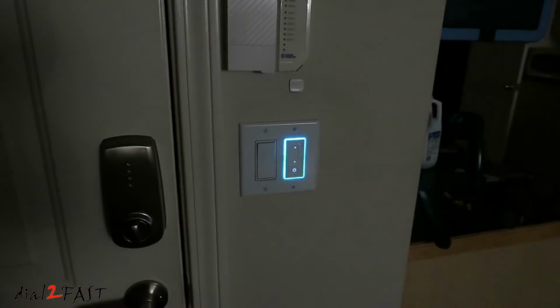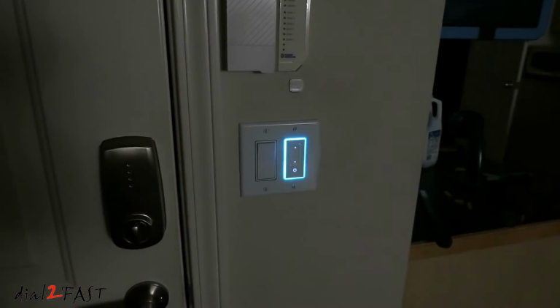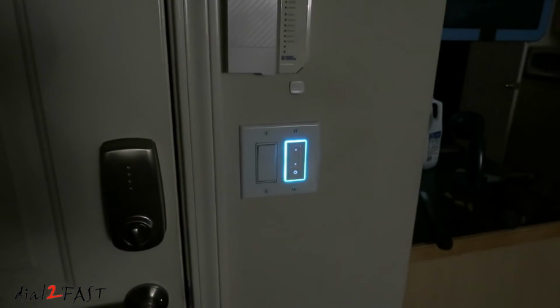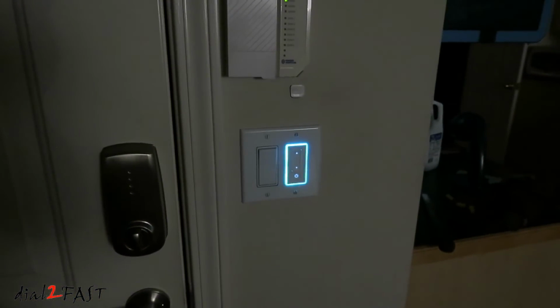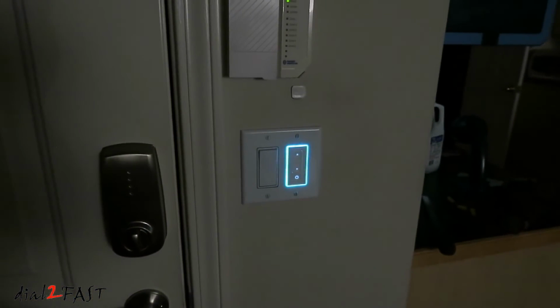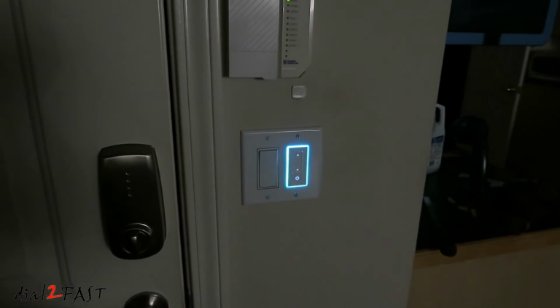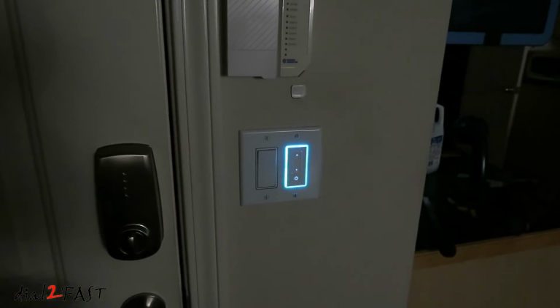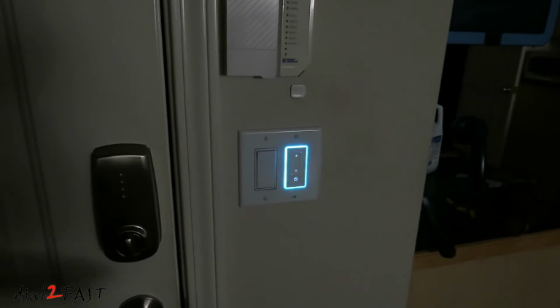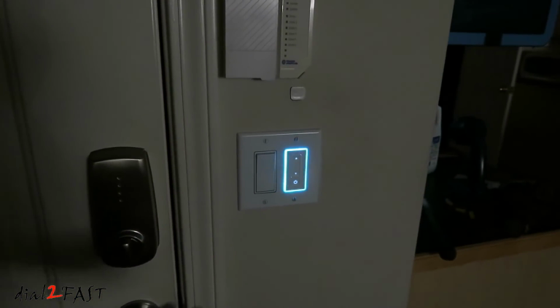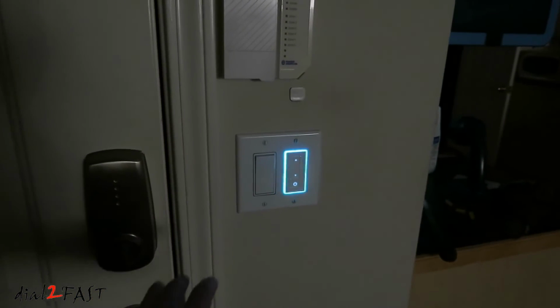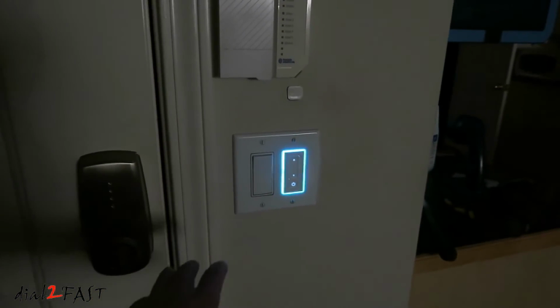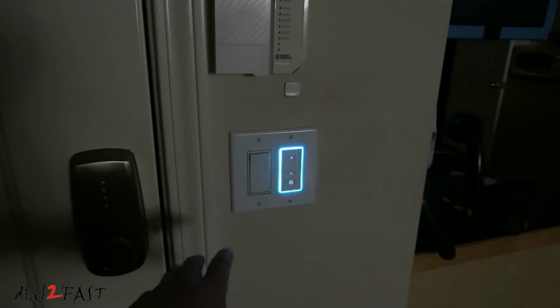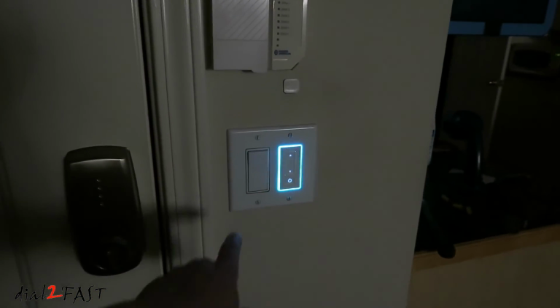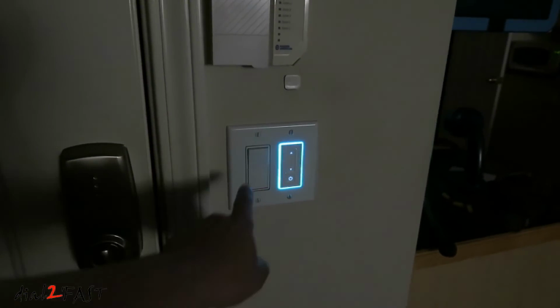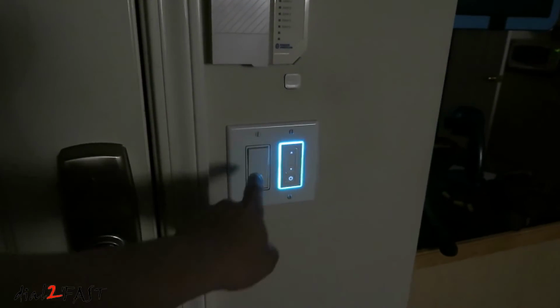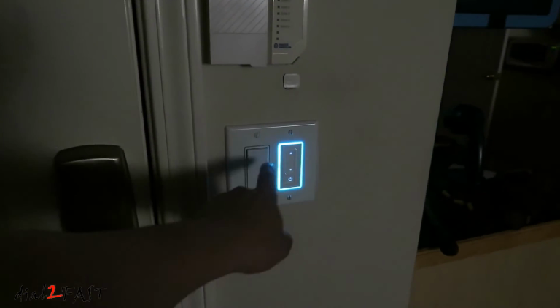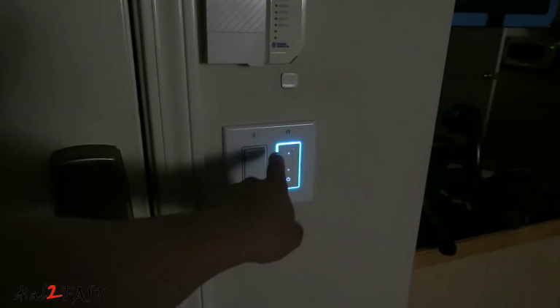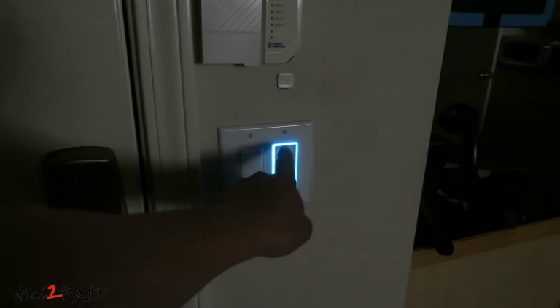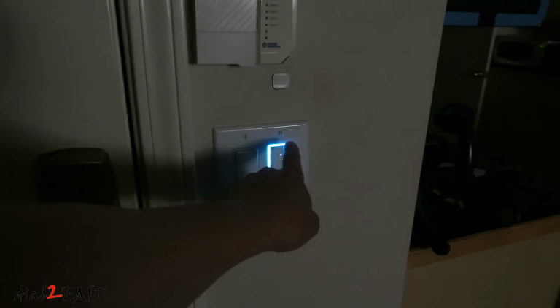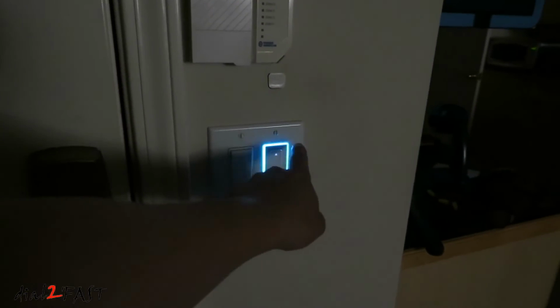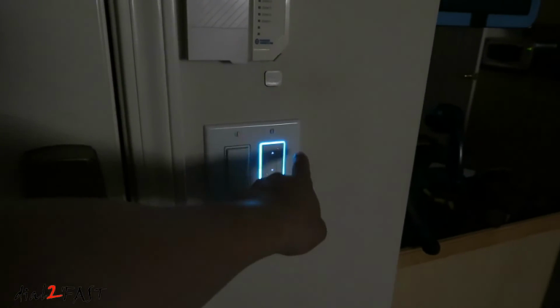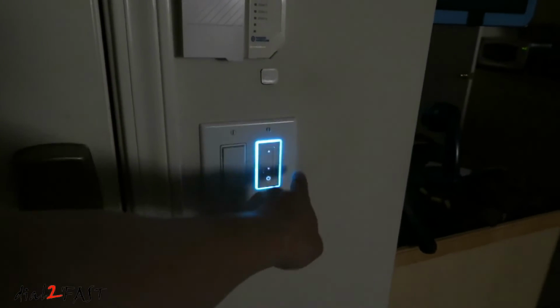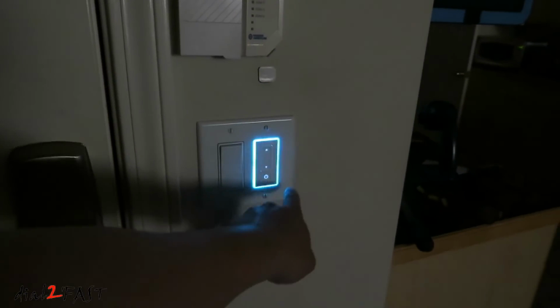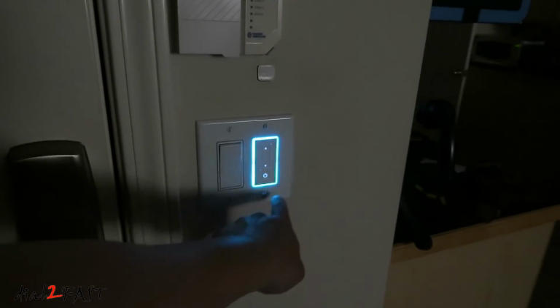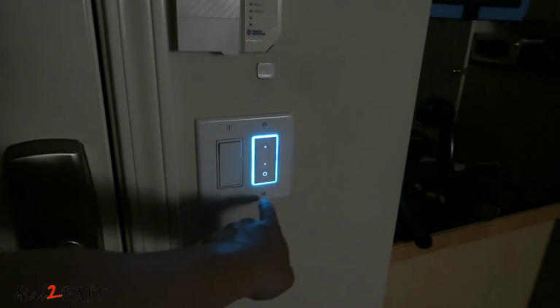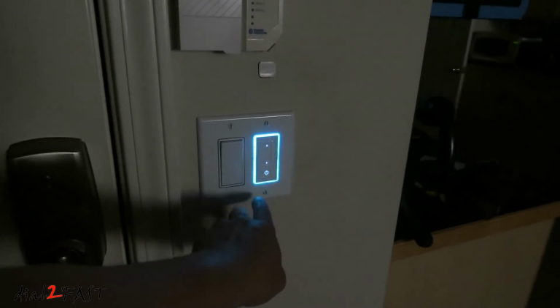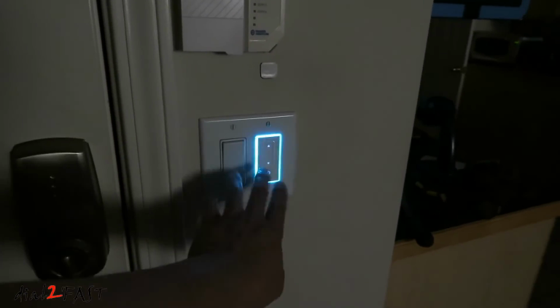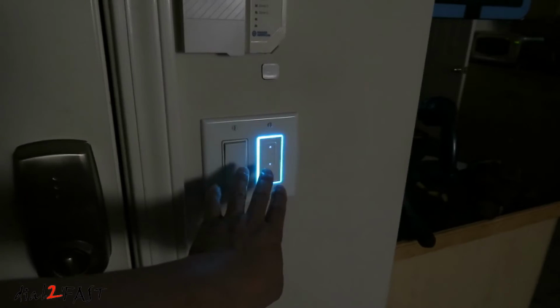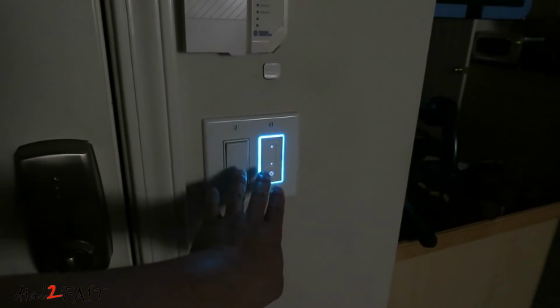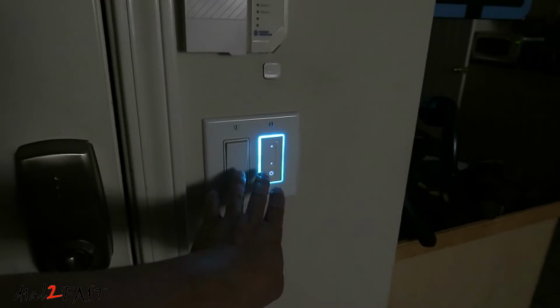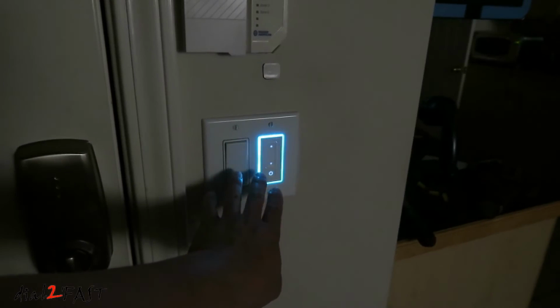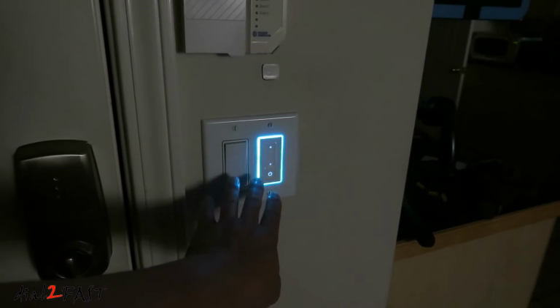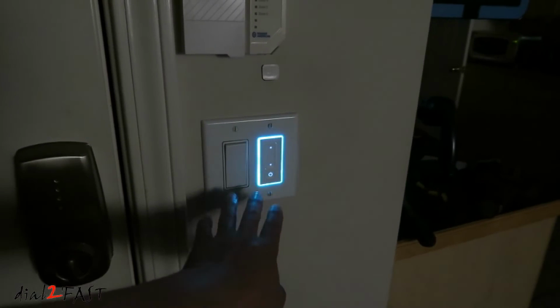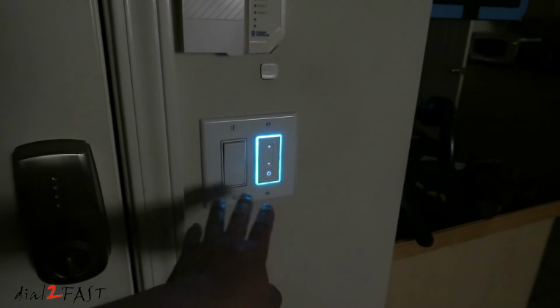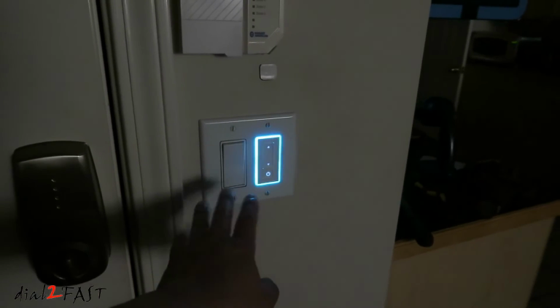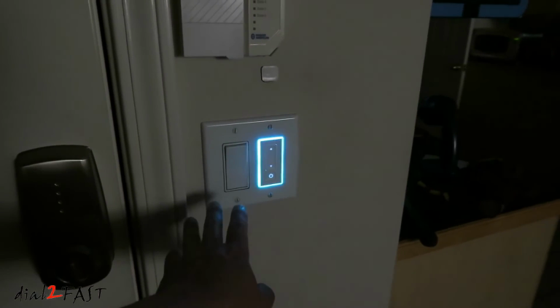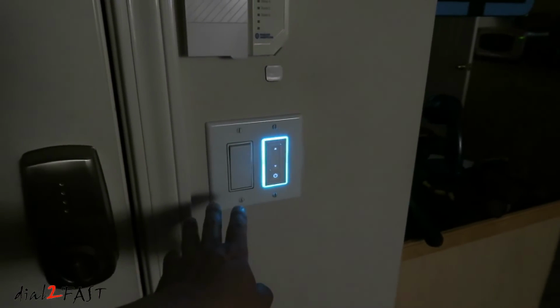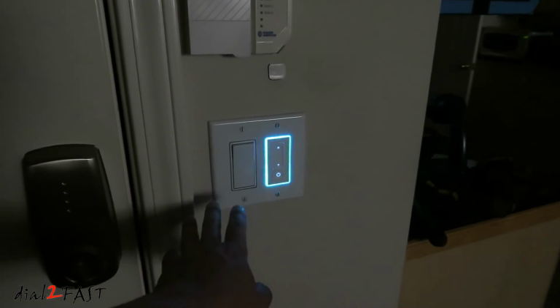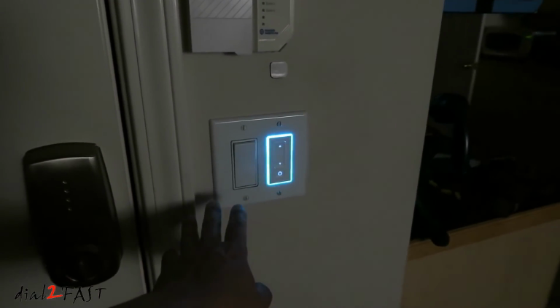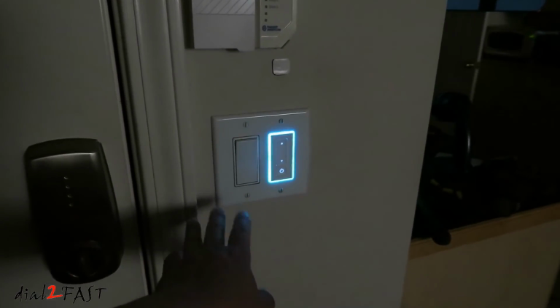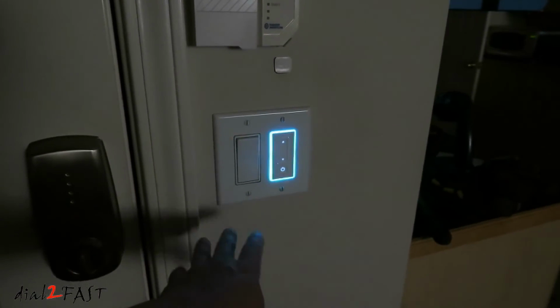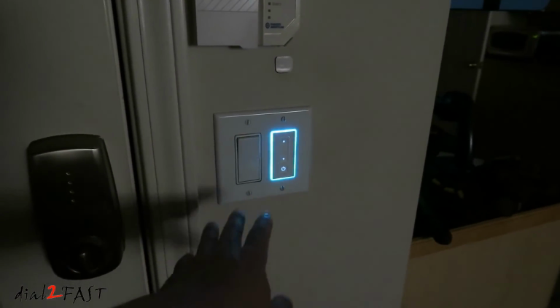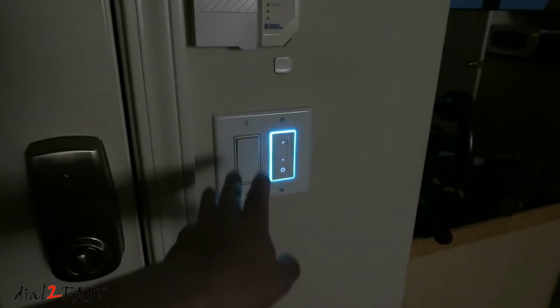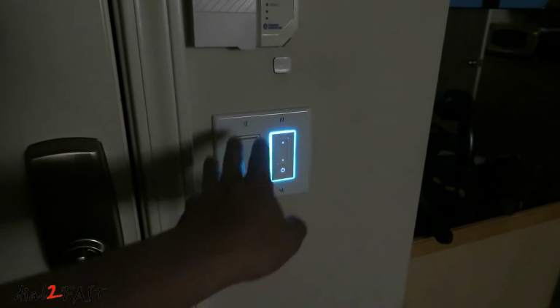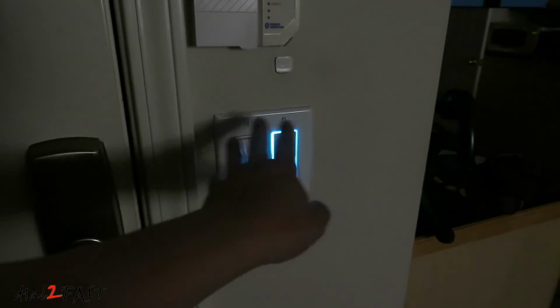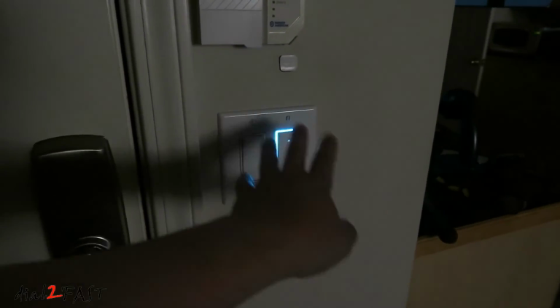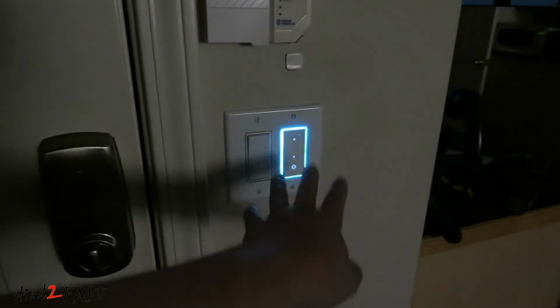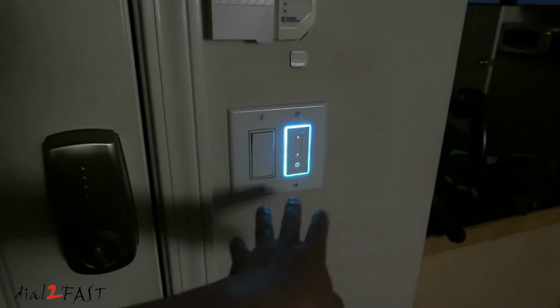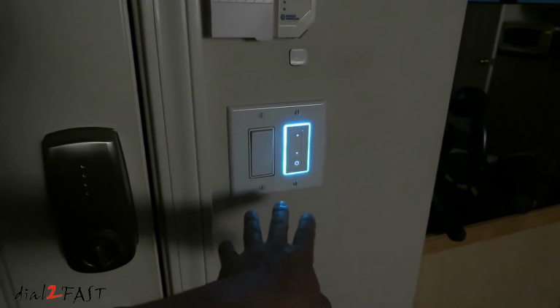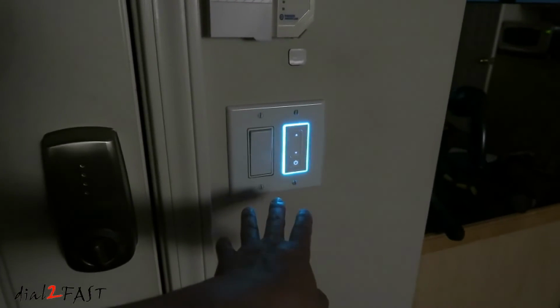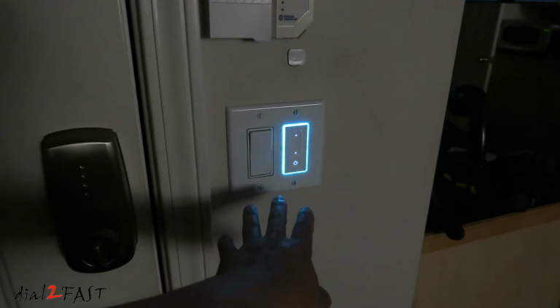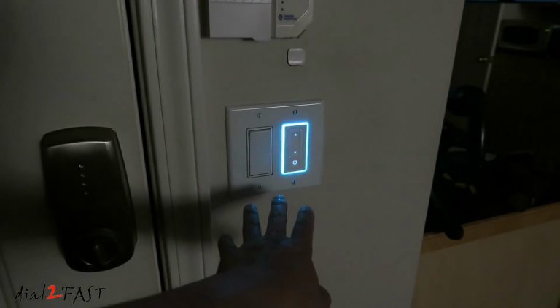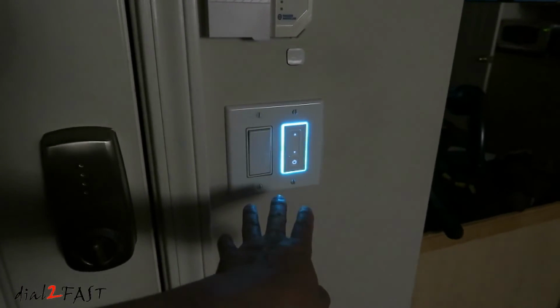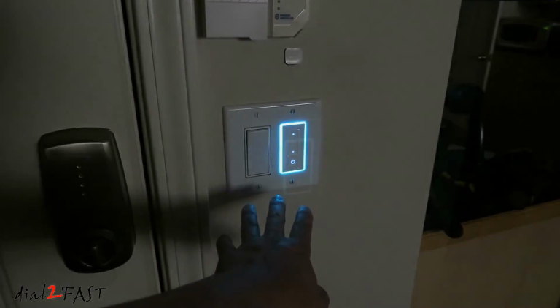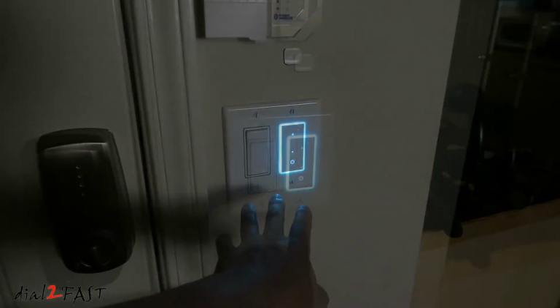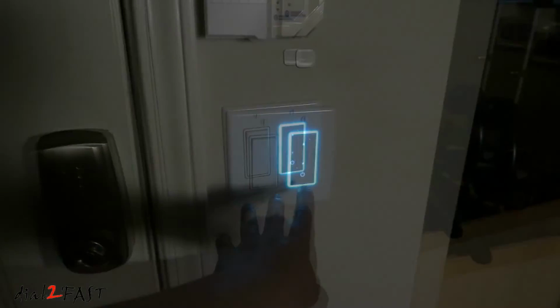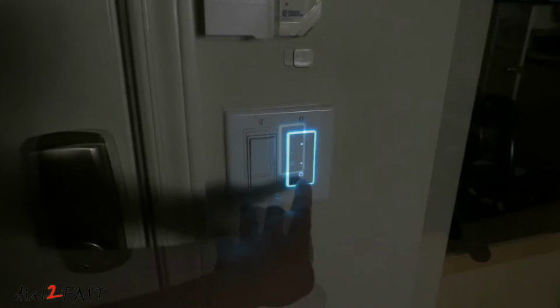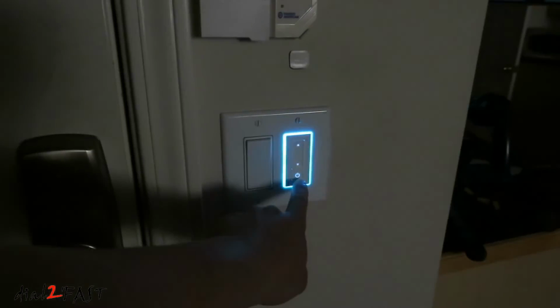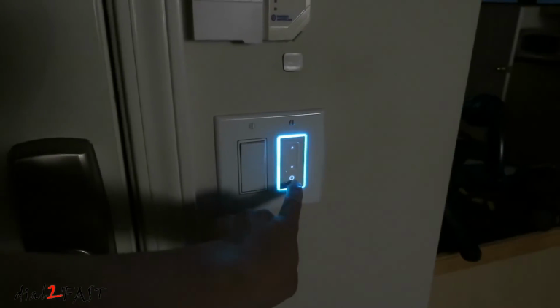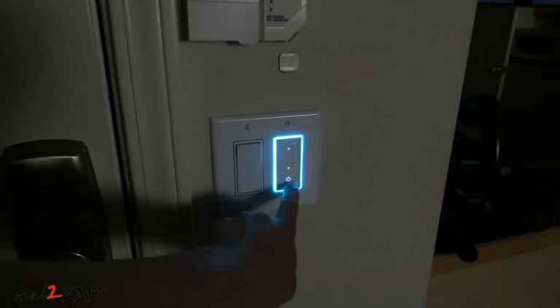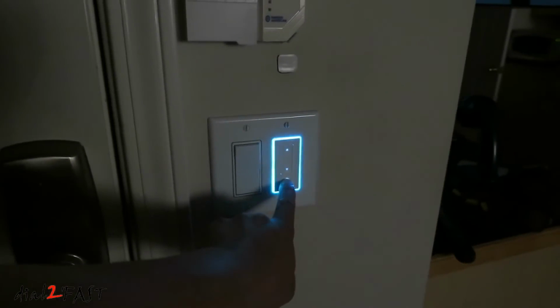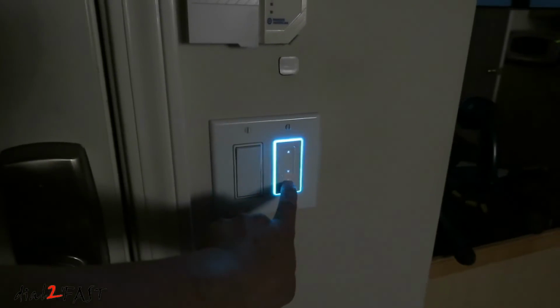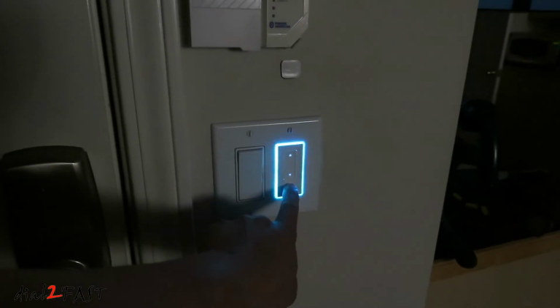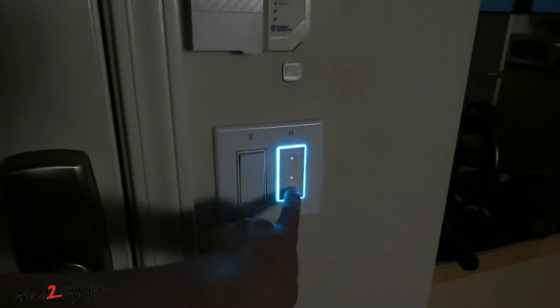One nice touch with this design is the blue illumination around the switch. At night you're able to see the switch and turn on the light.